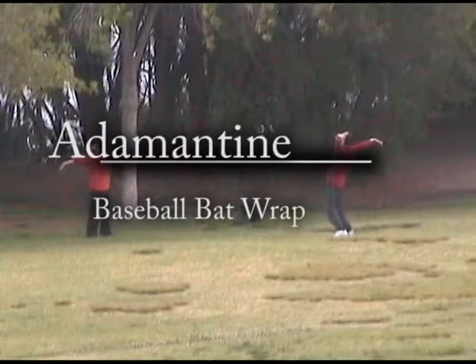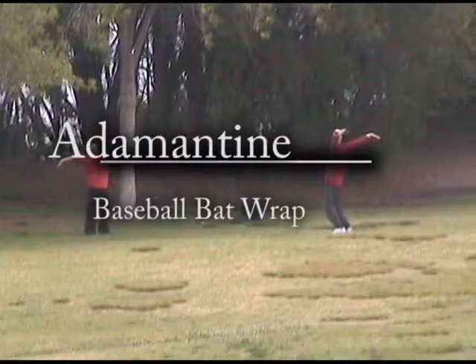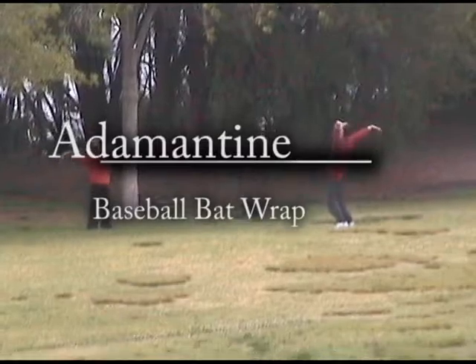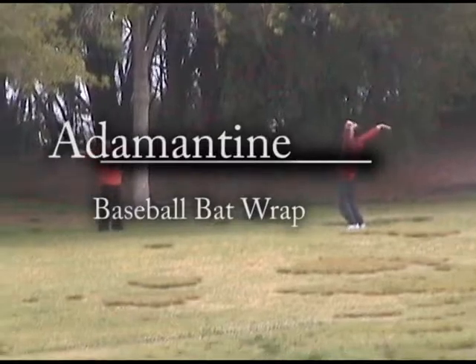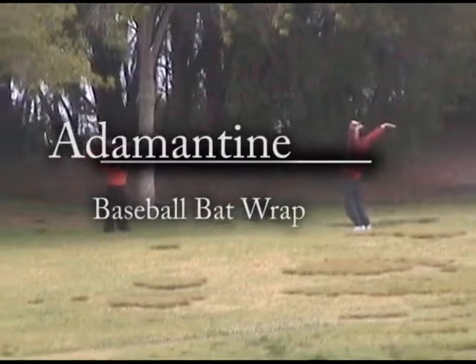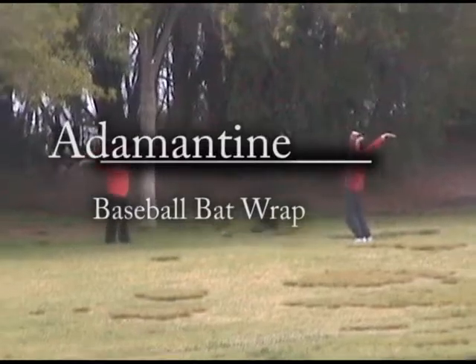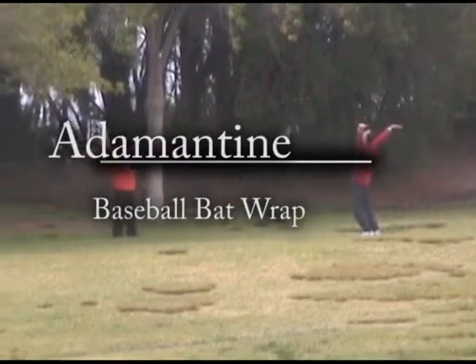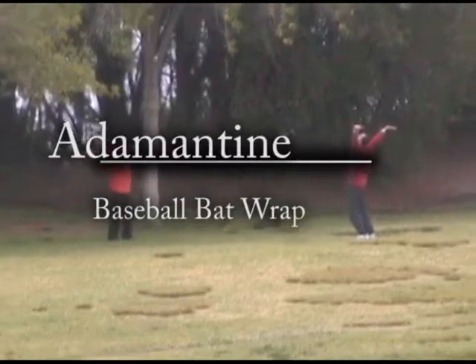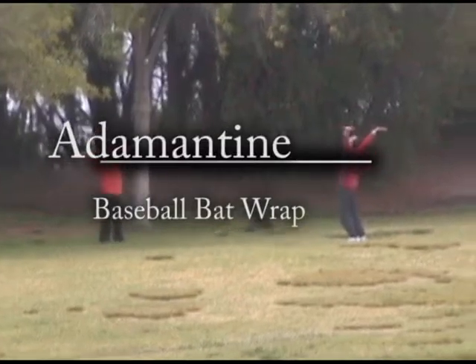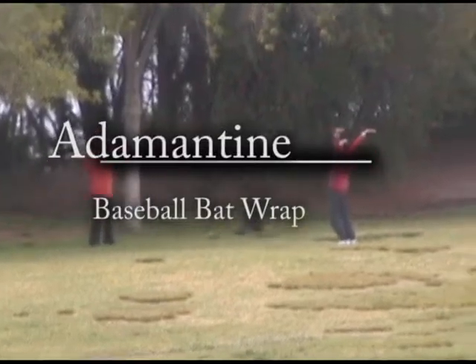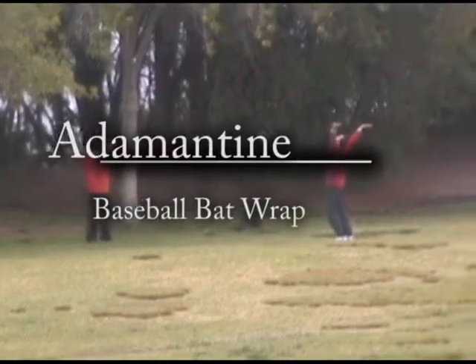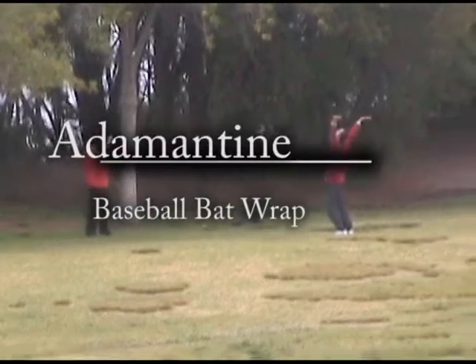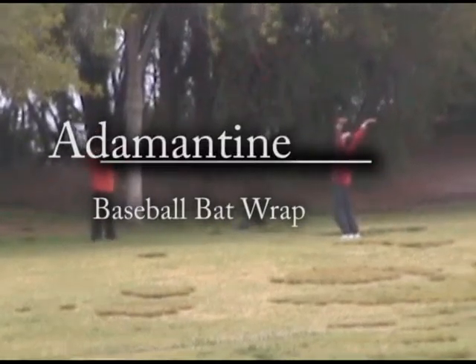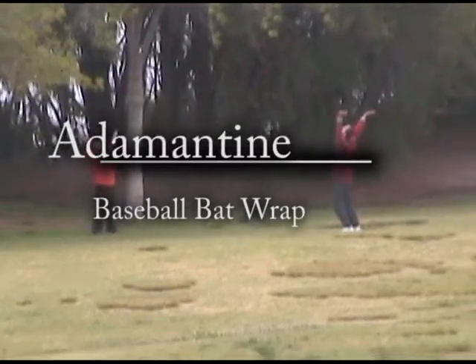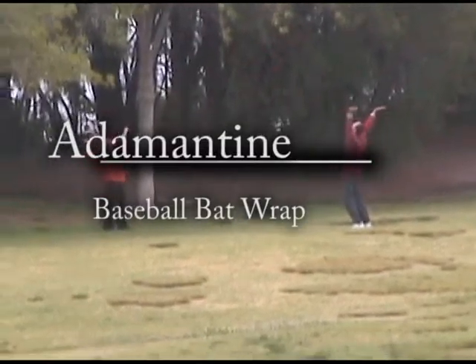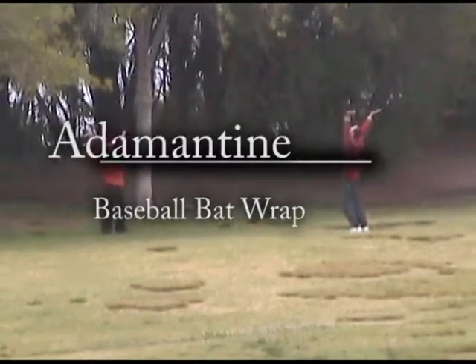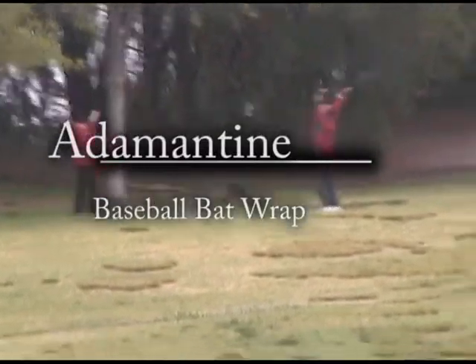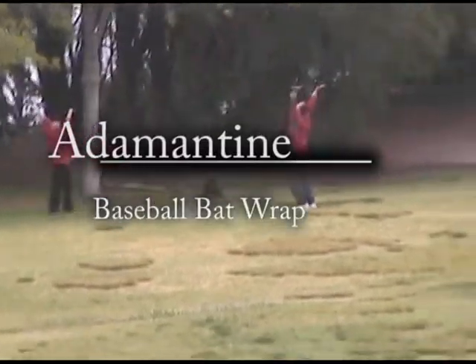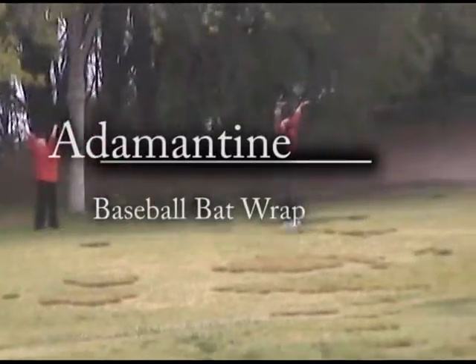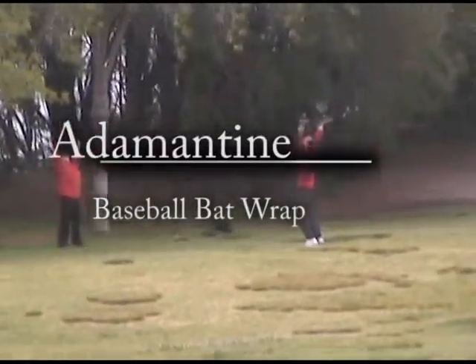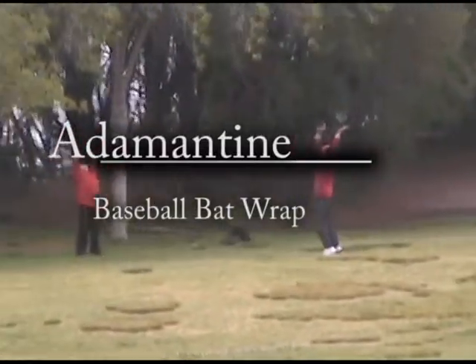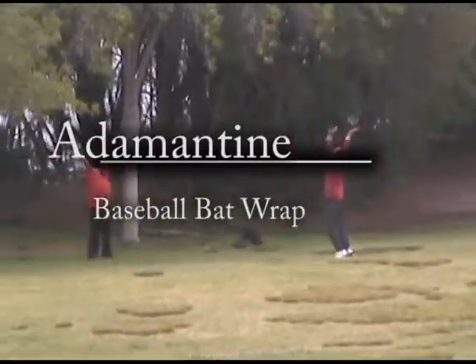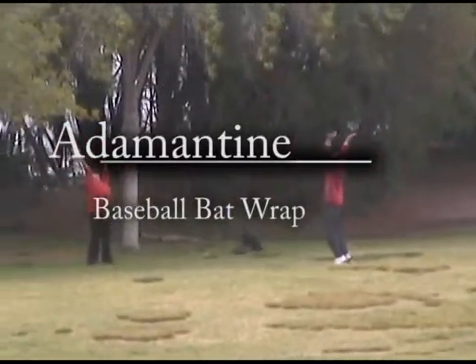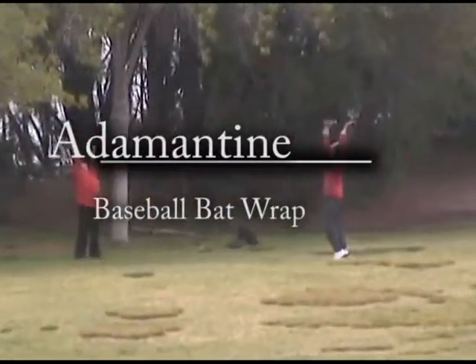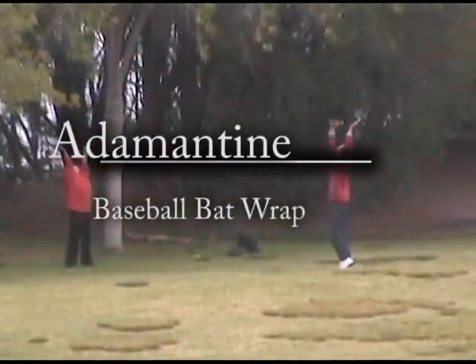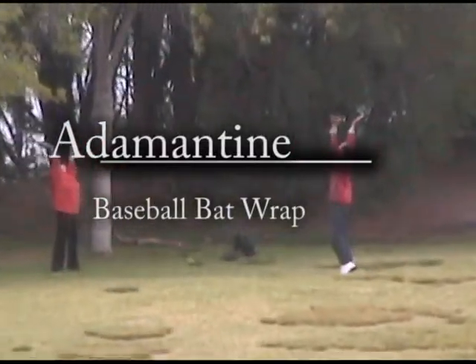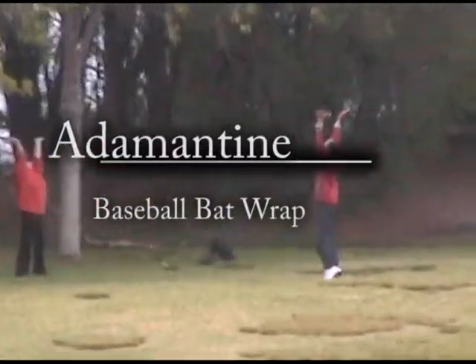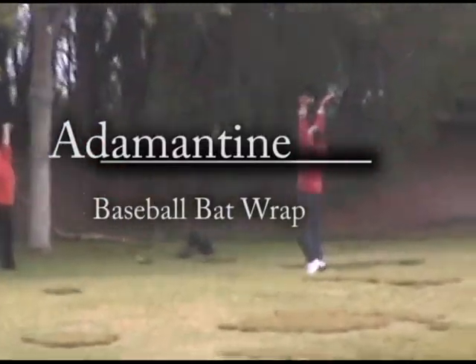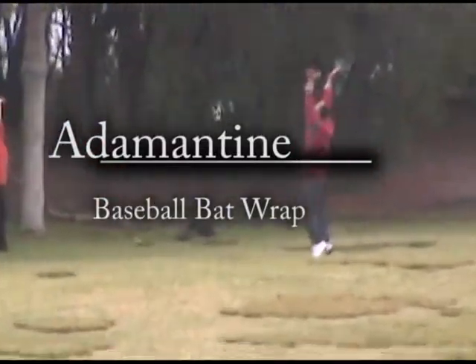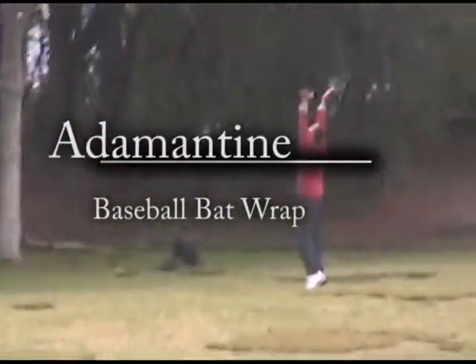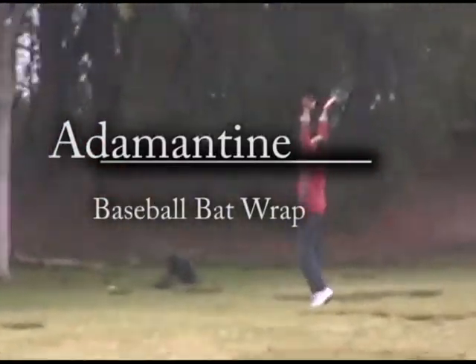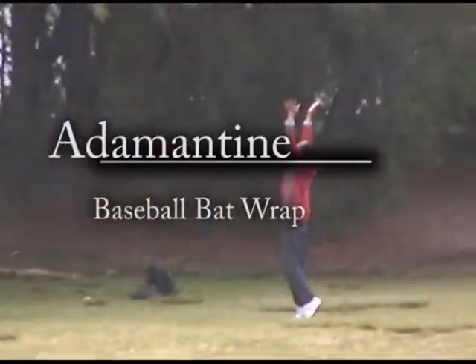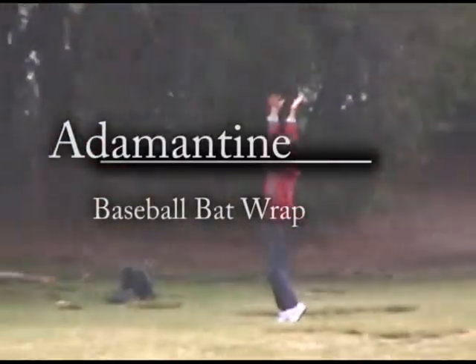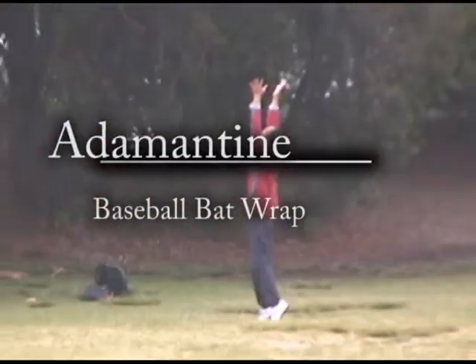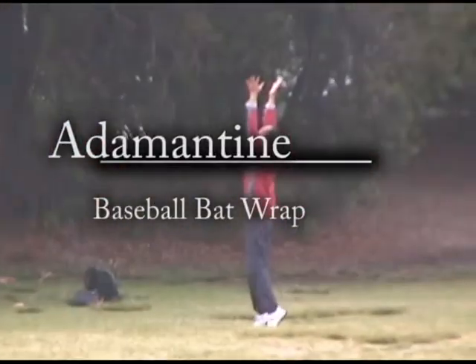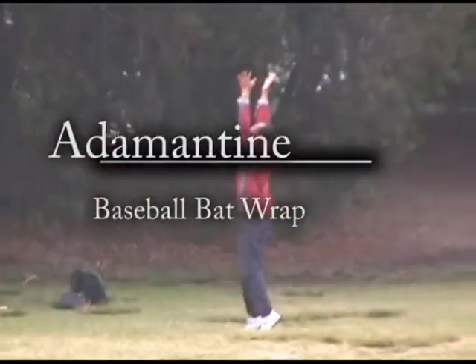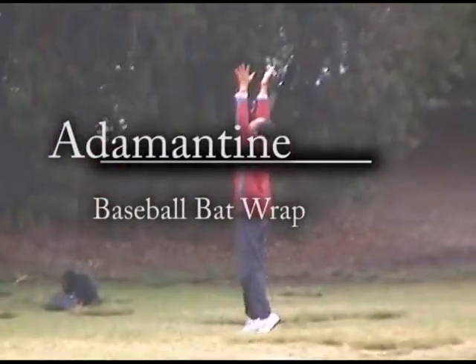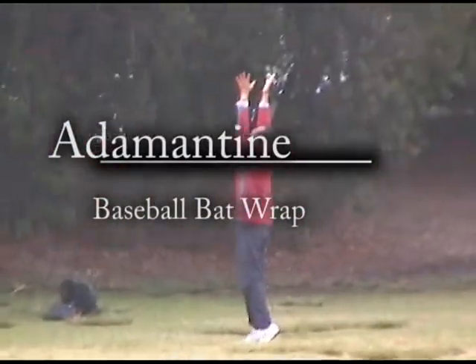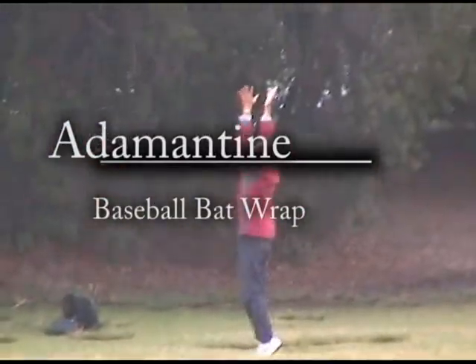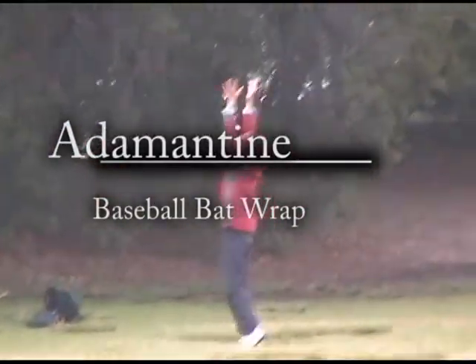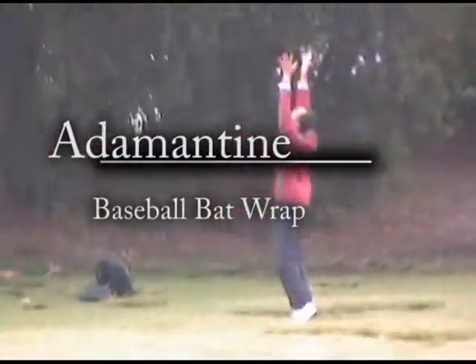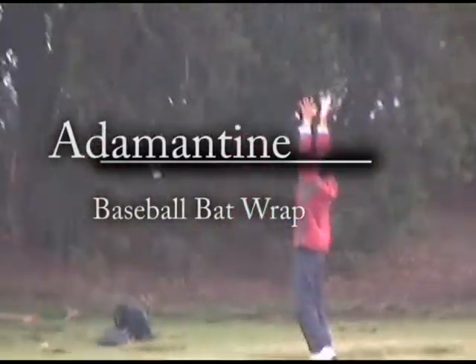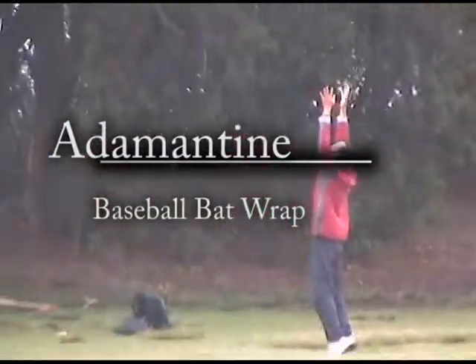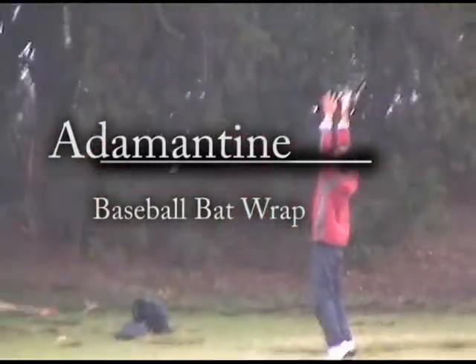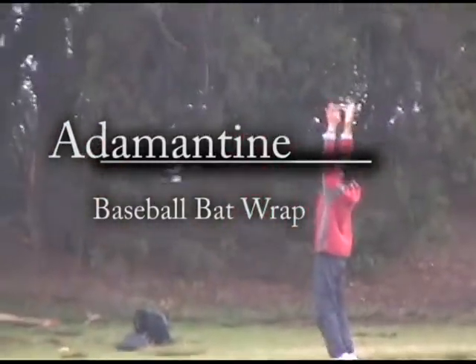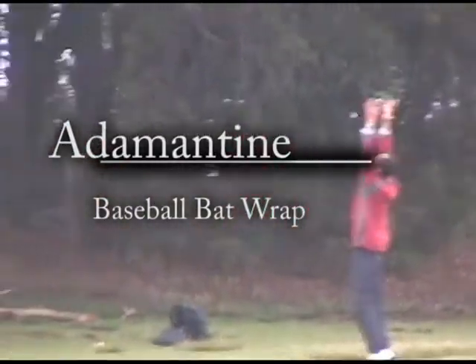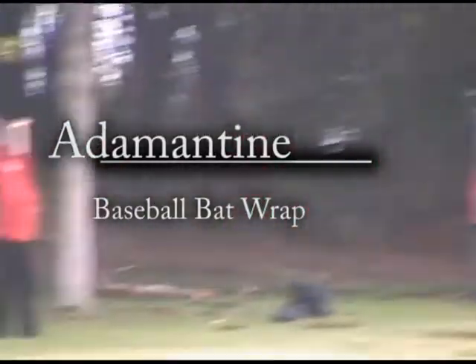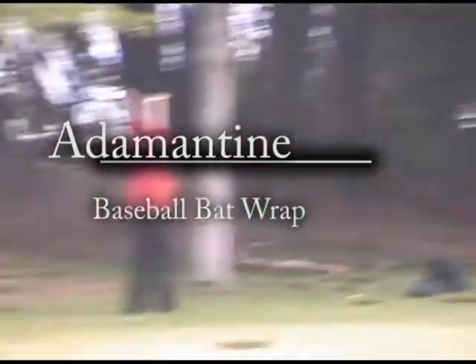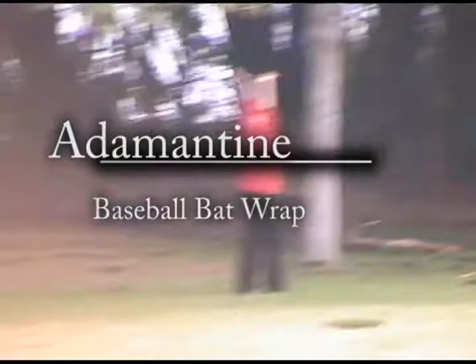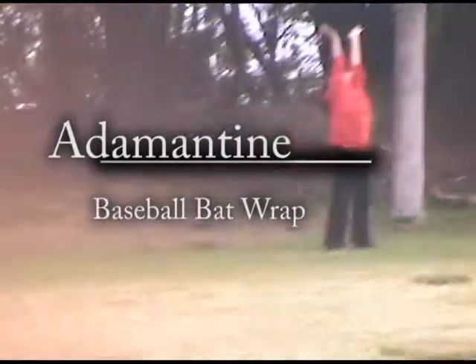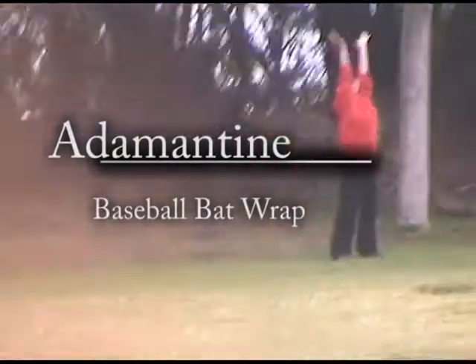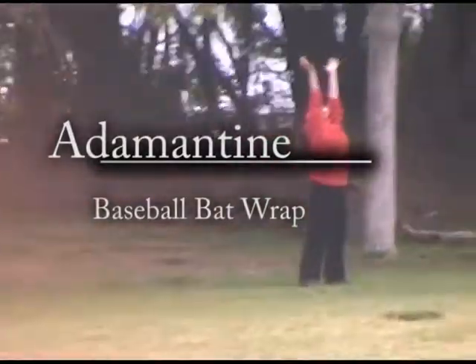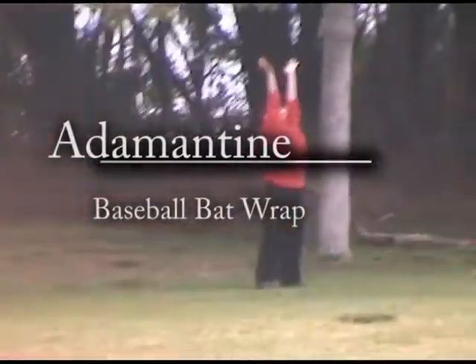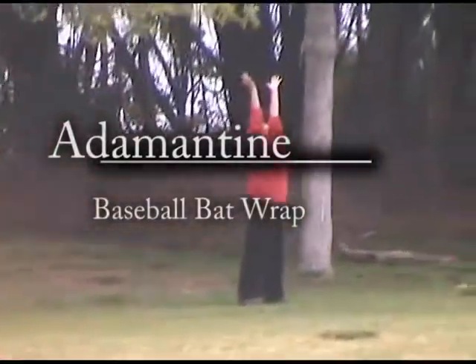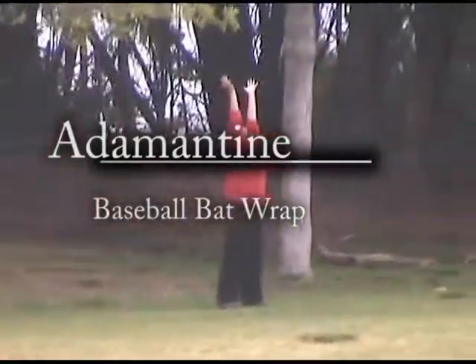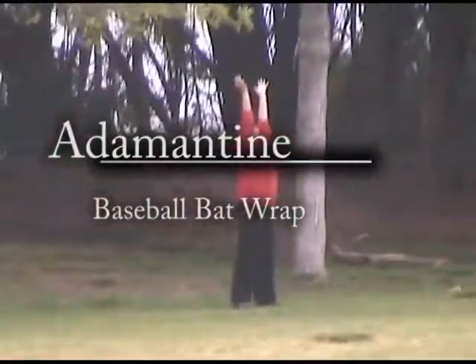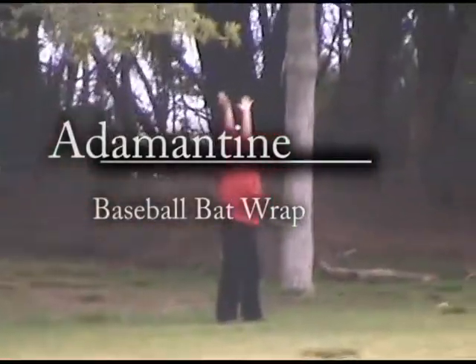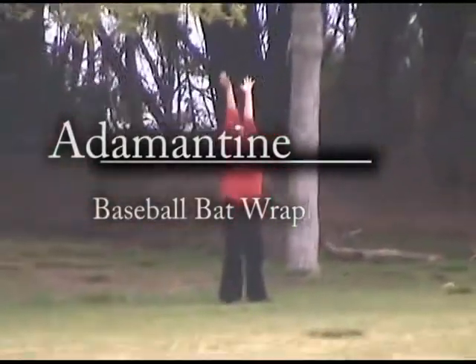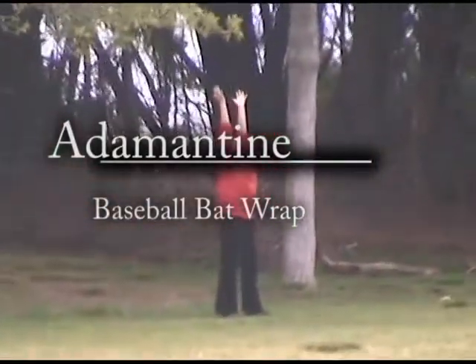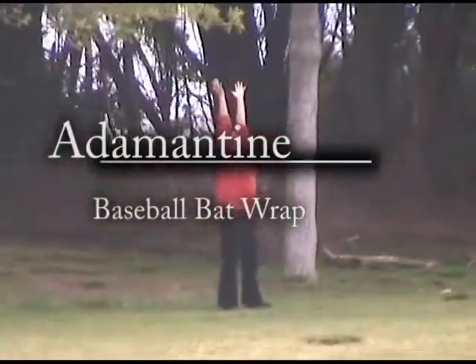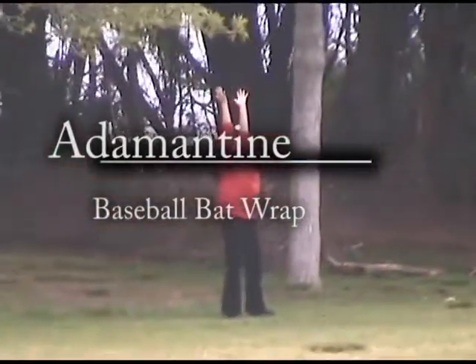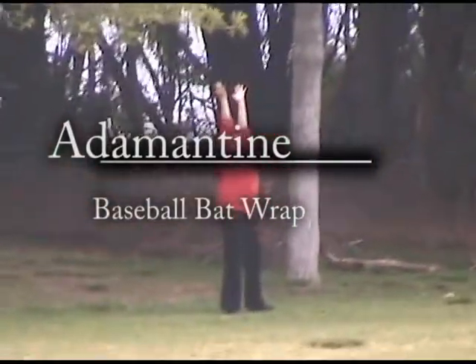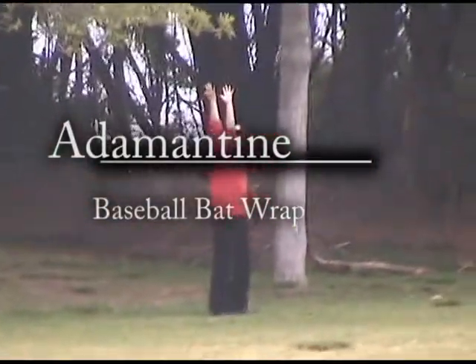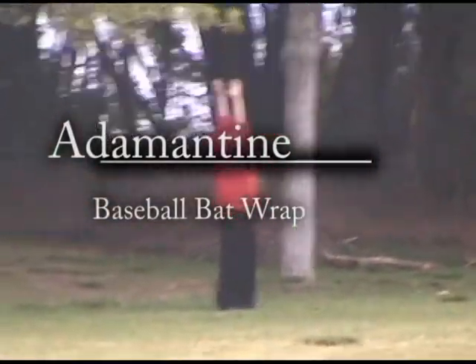This is a paid commercial advertisement for Adamantine Baseball Wrap. This infomercial in no way reflects the programming choices of this channel.